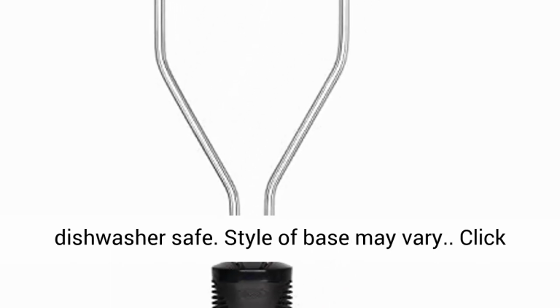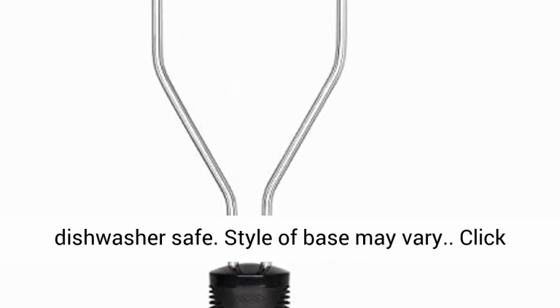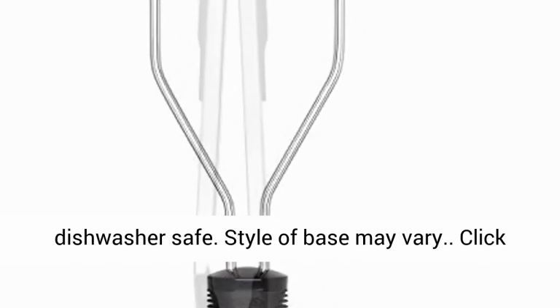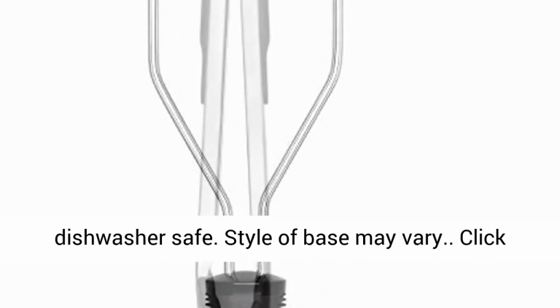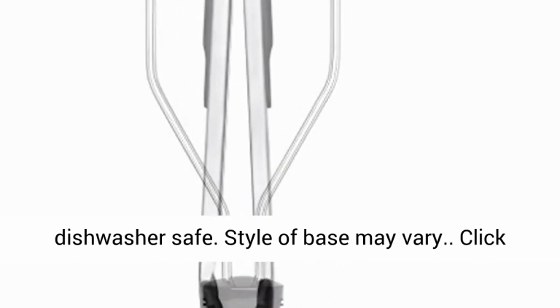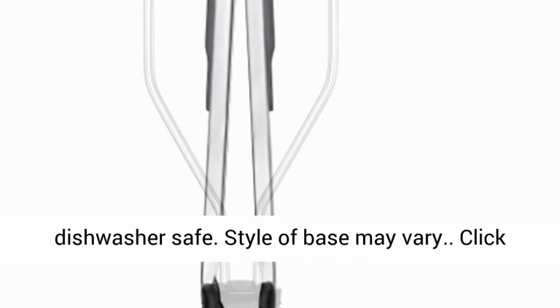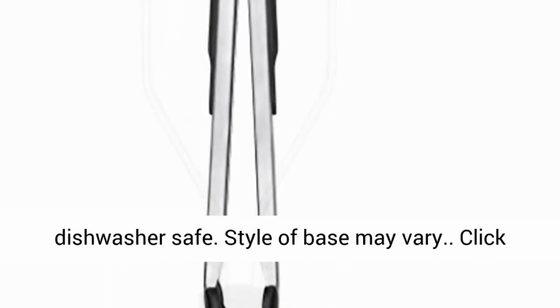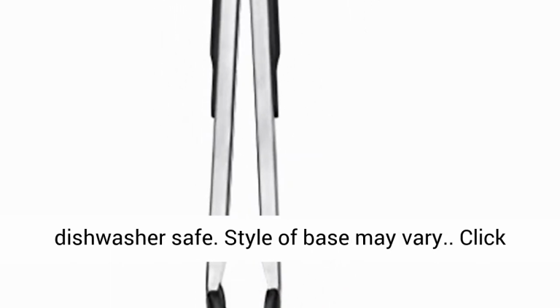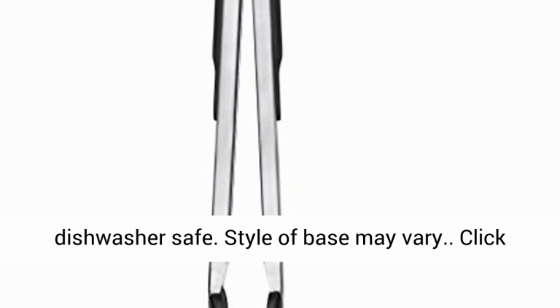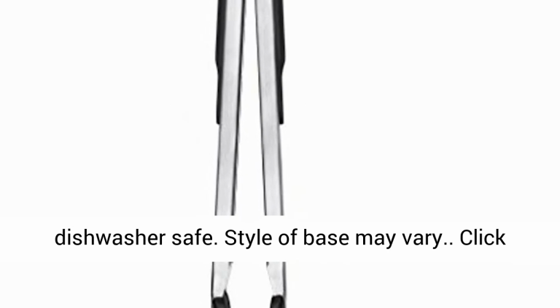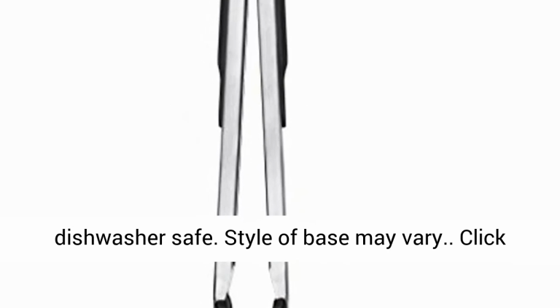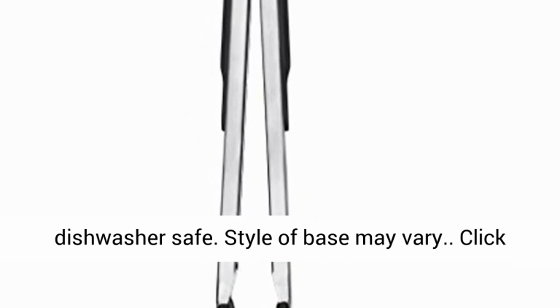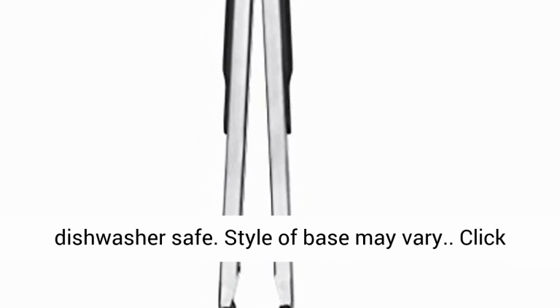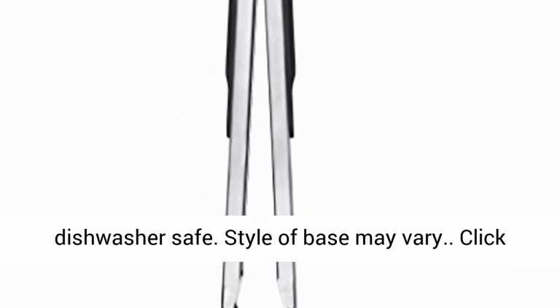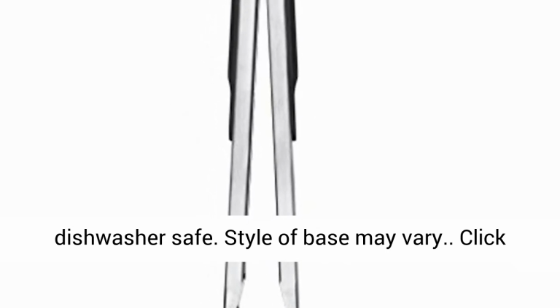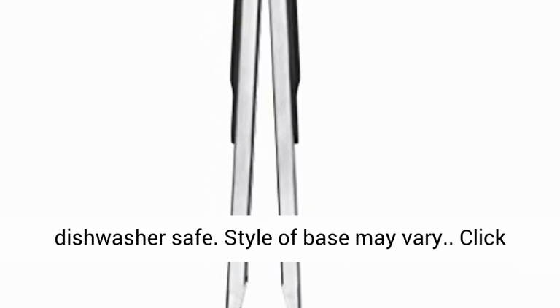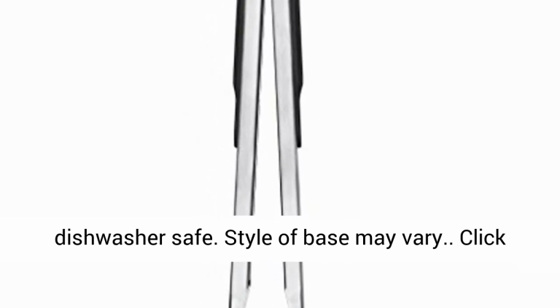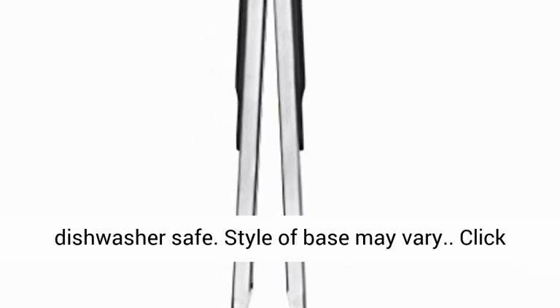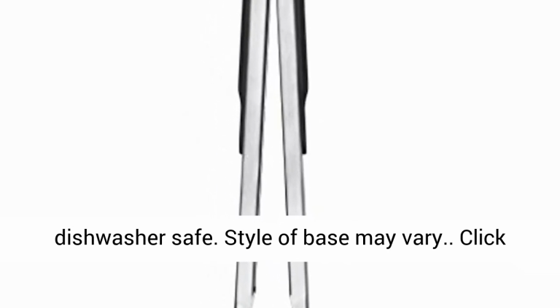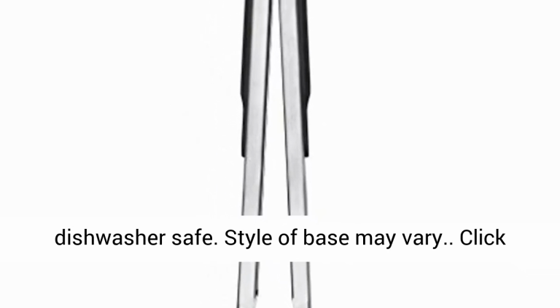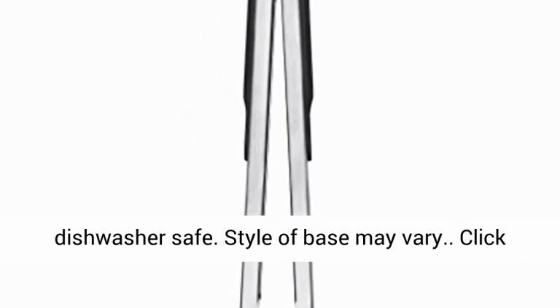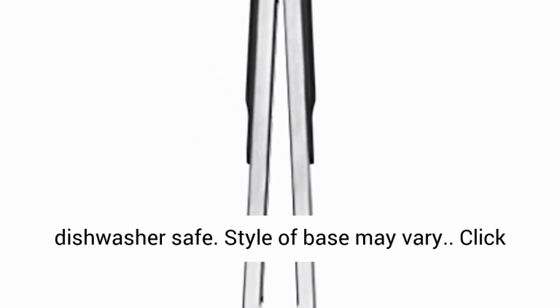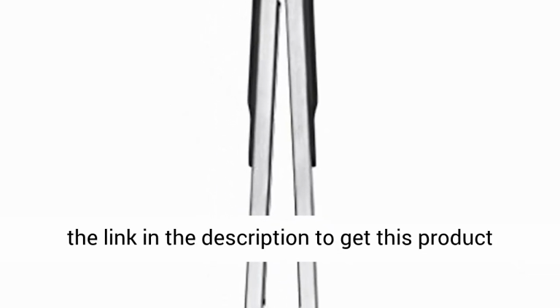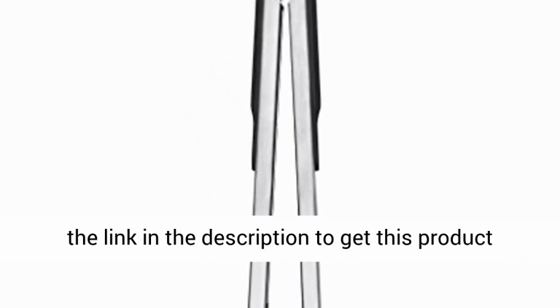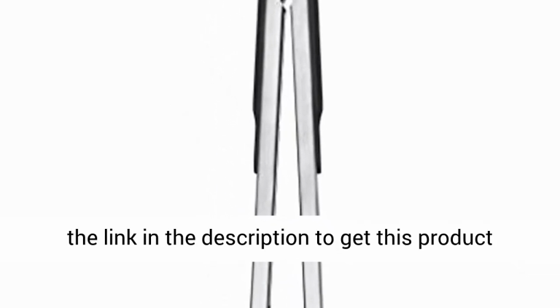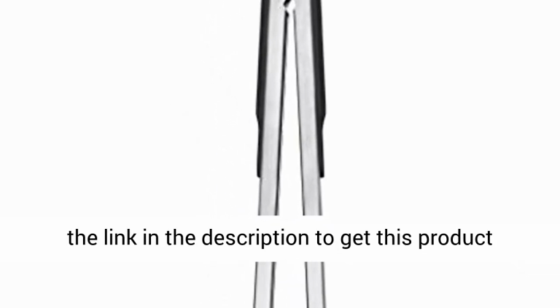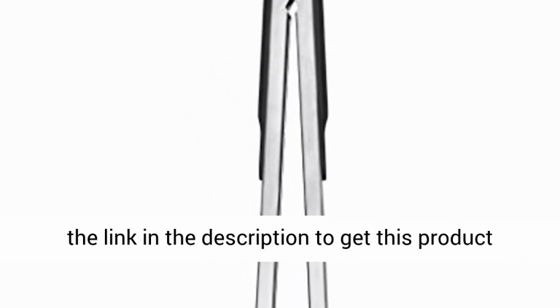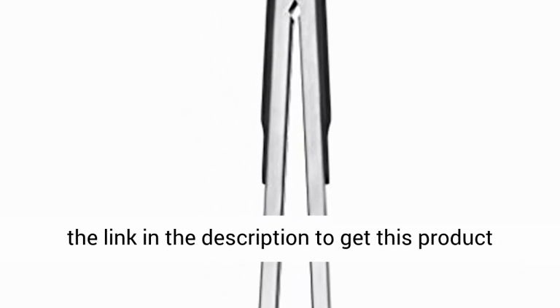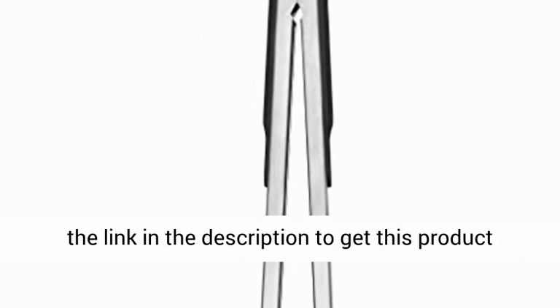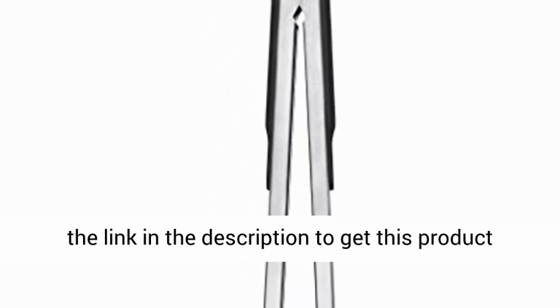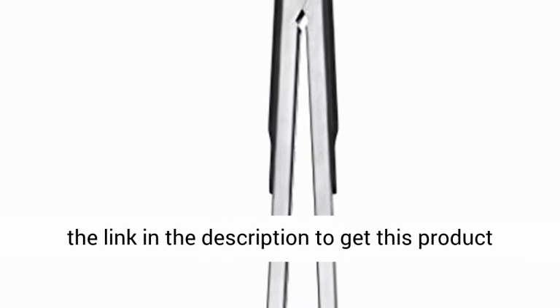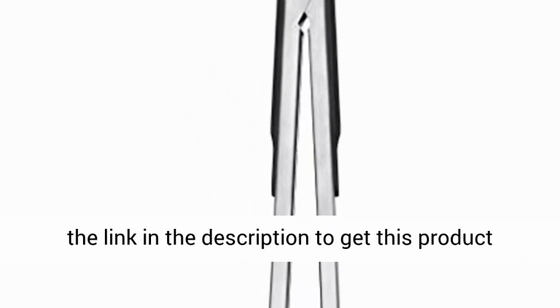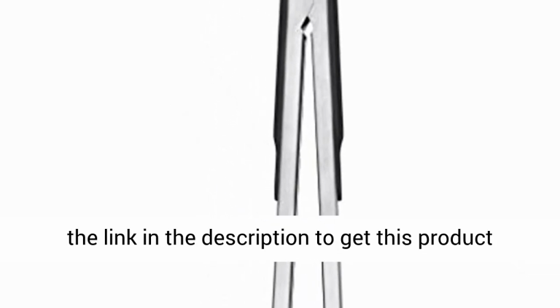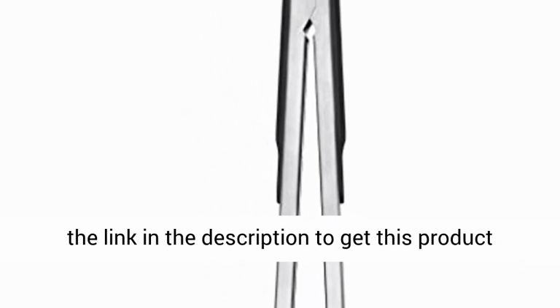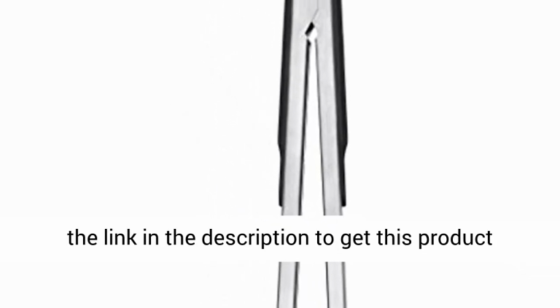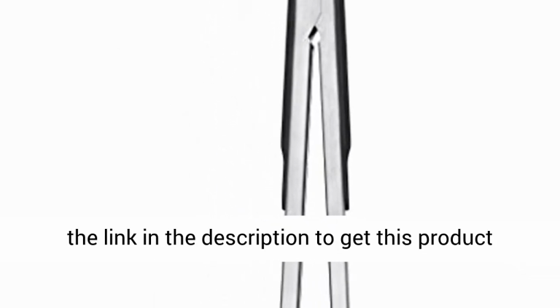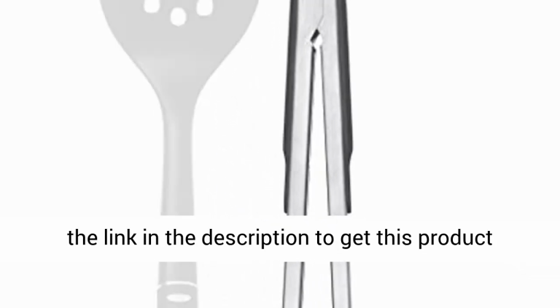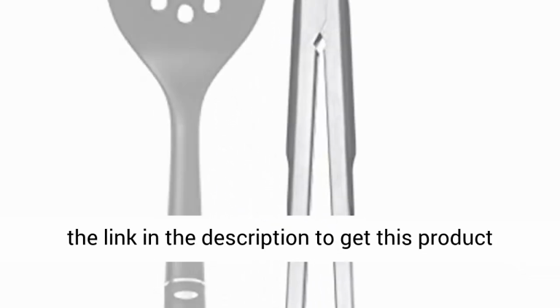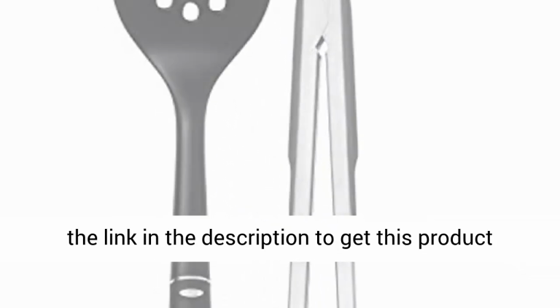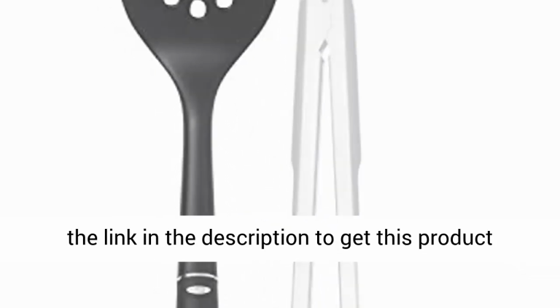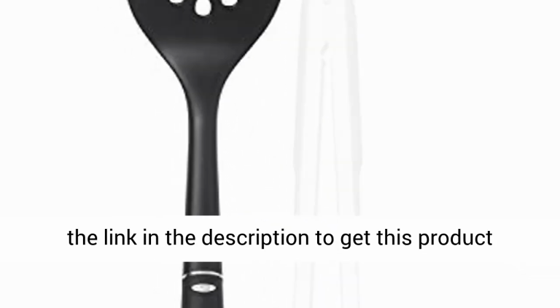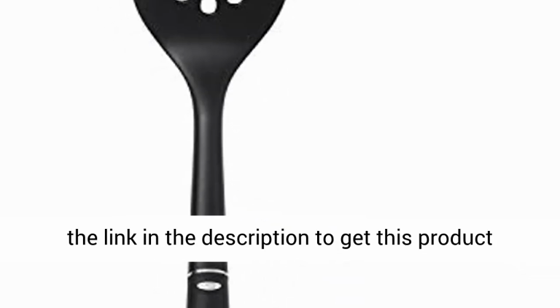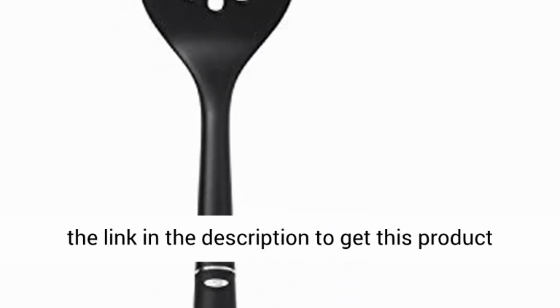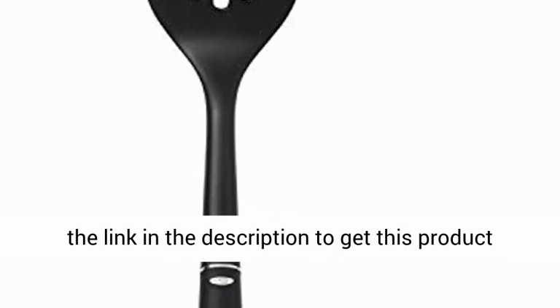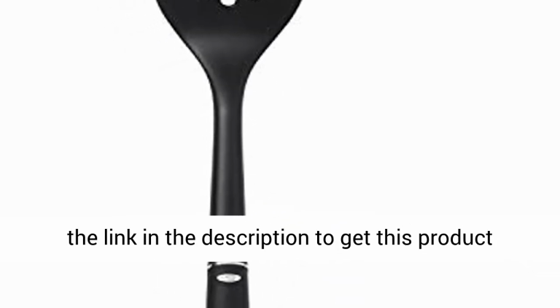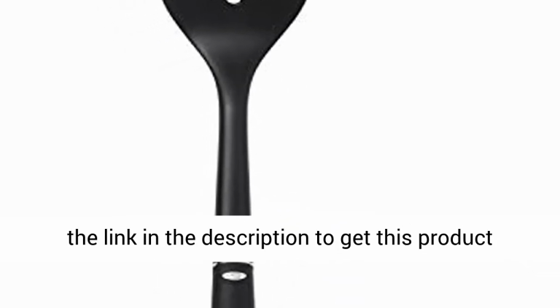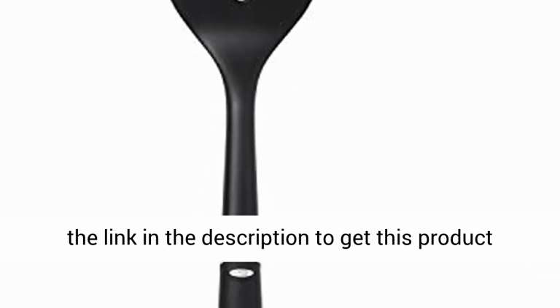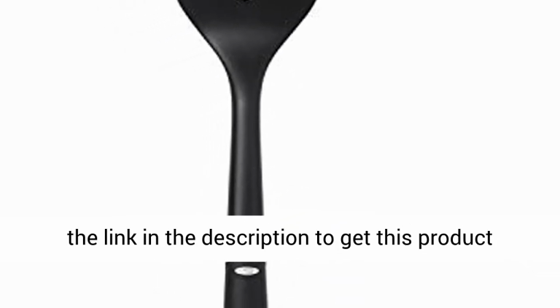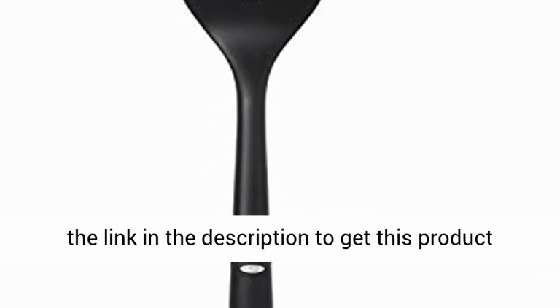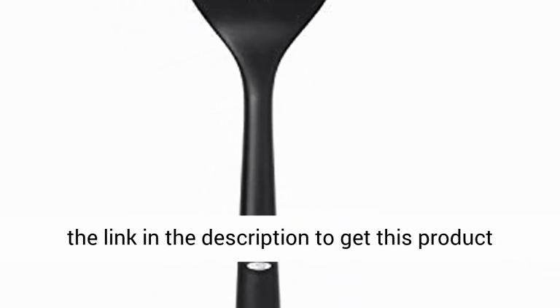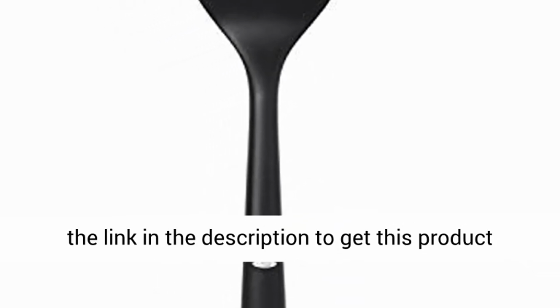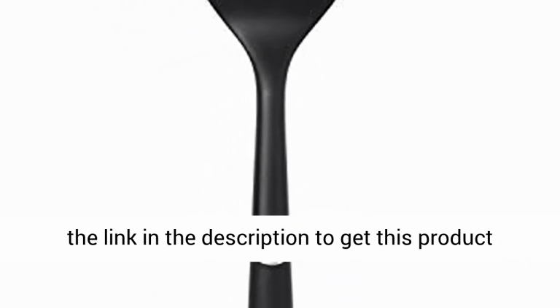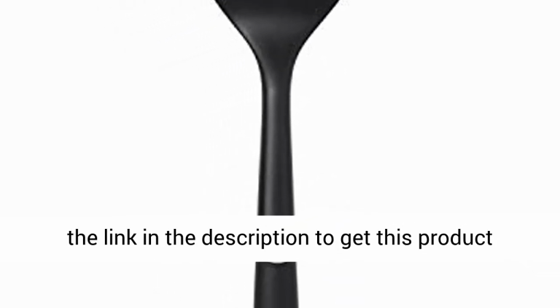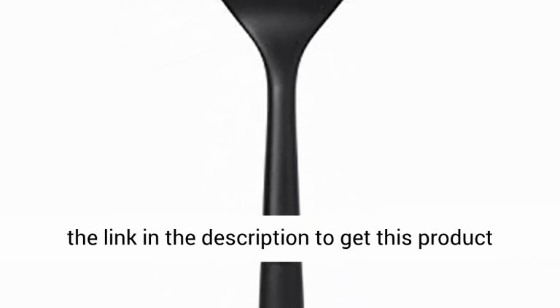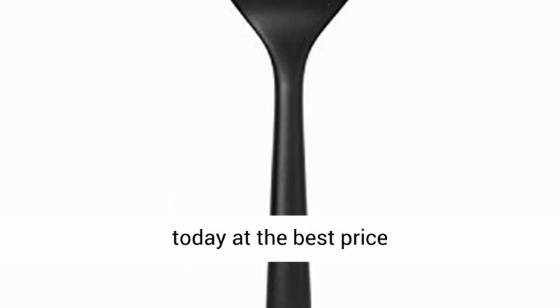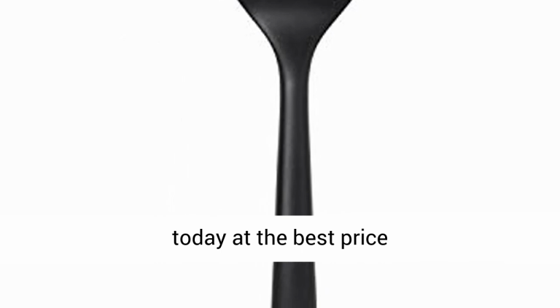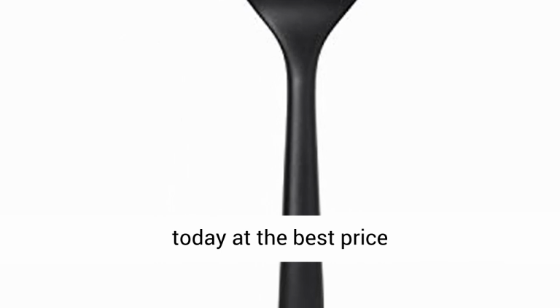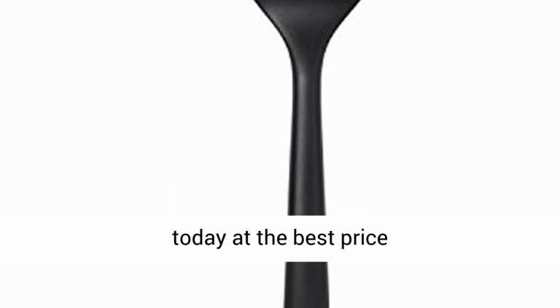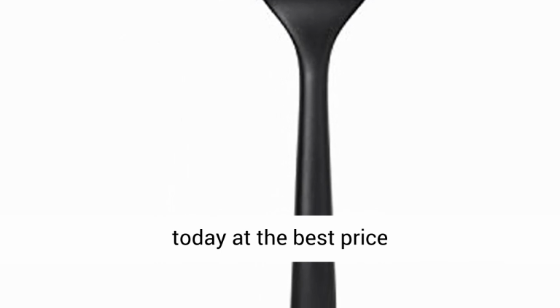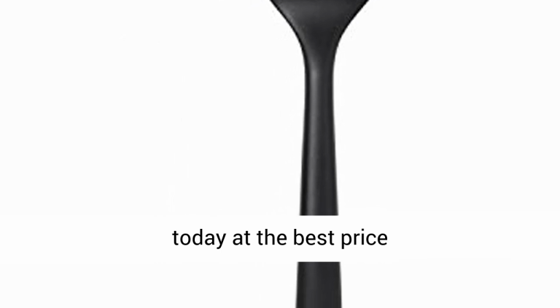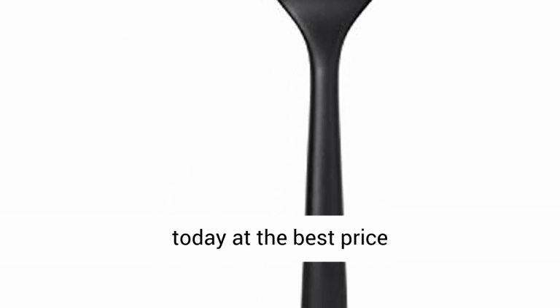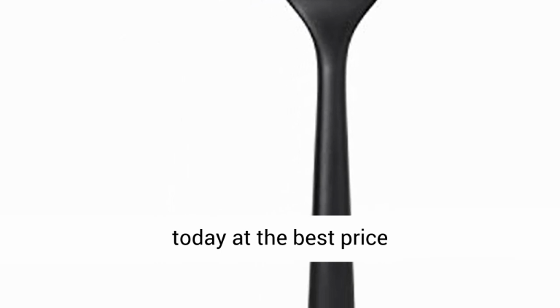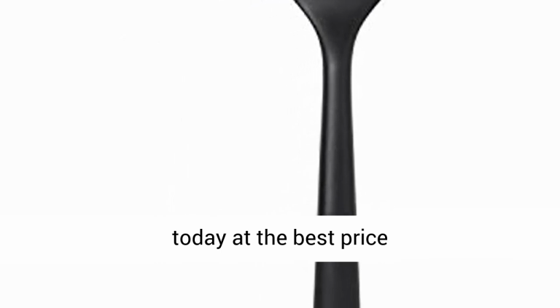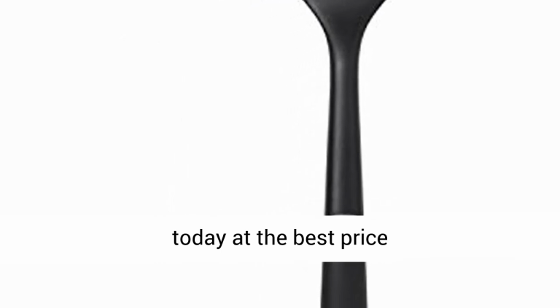Dishwasher safe. Style of base may vary. Click the link in the description to get this product today at the best price.